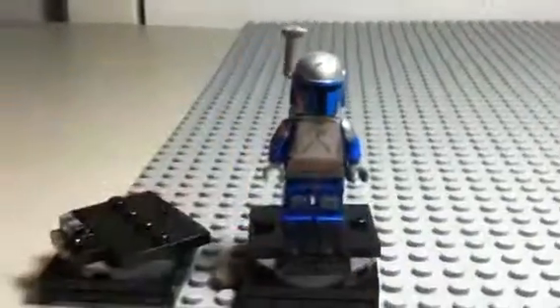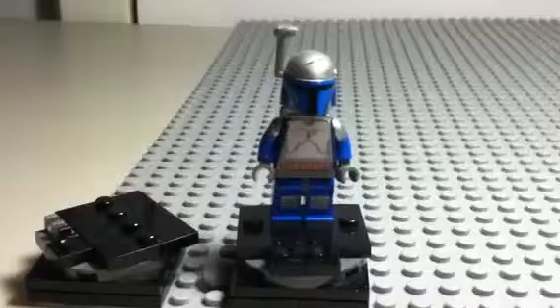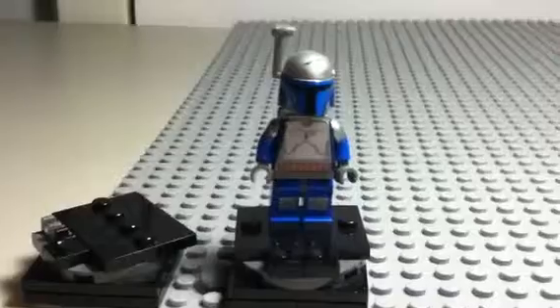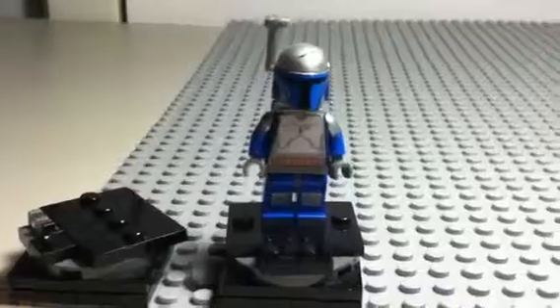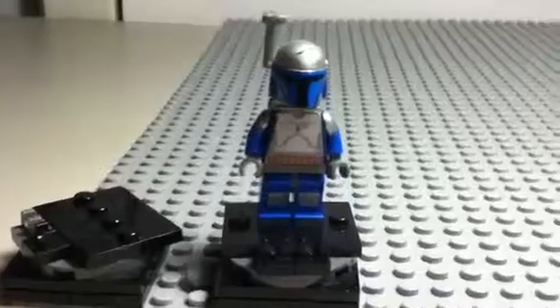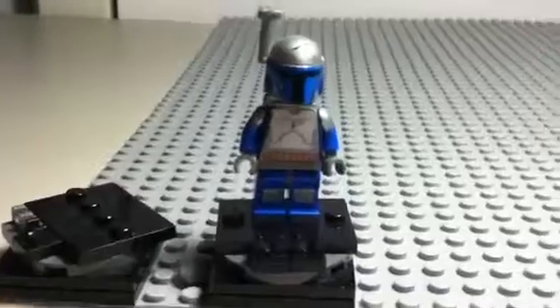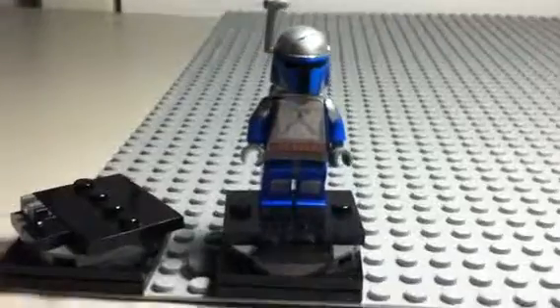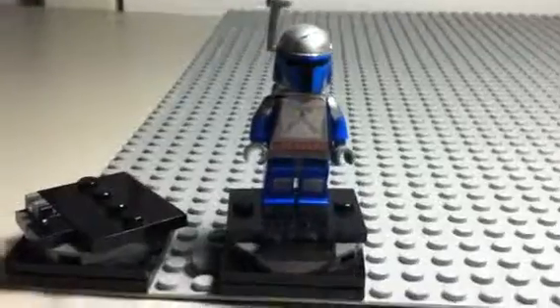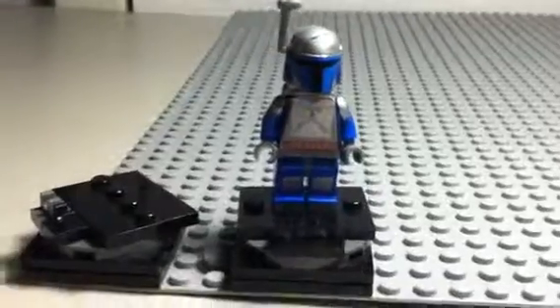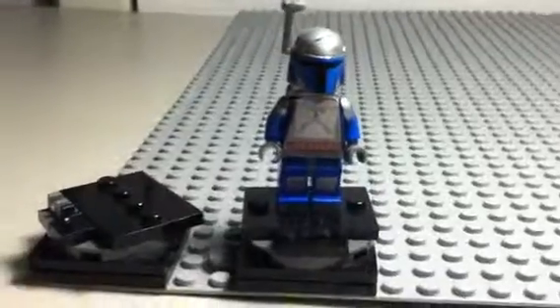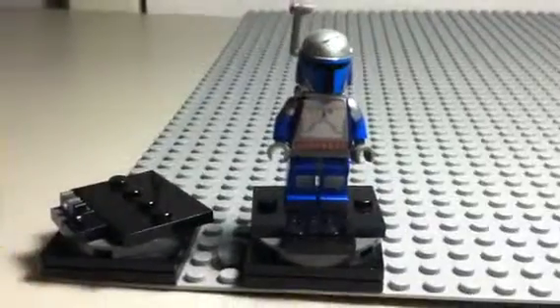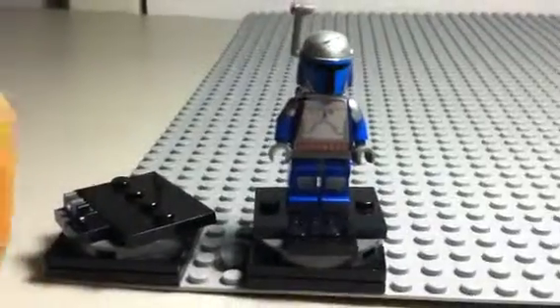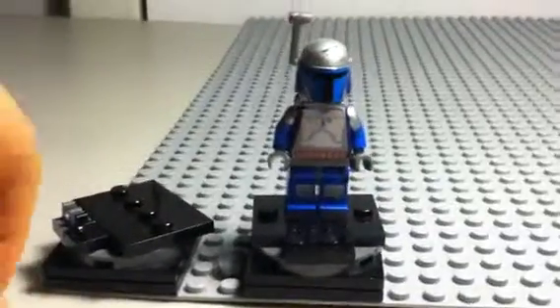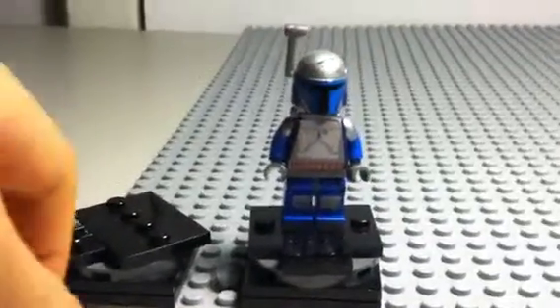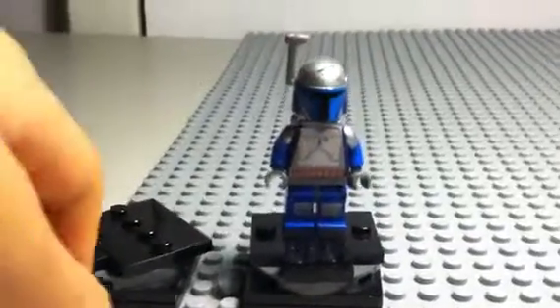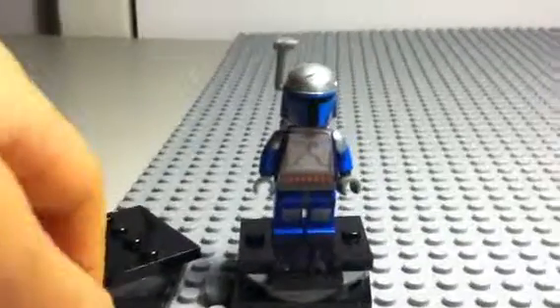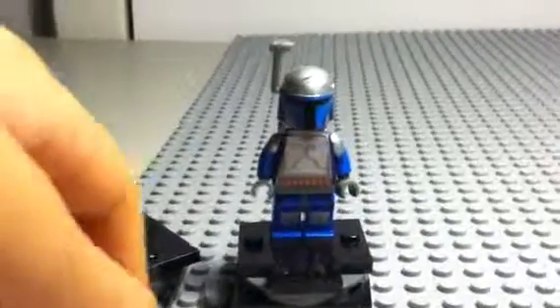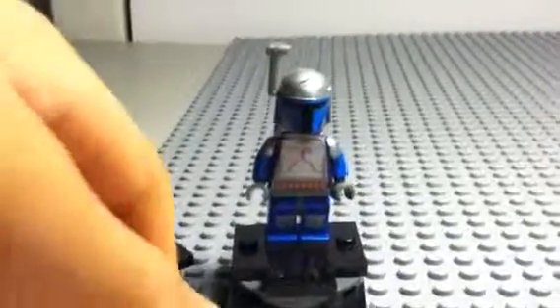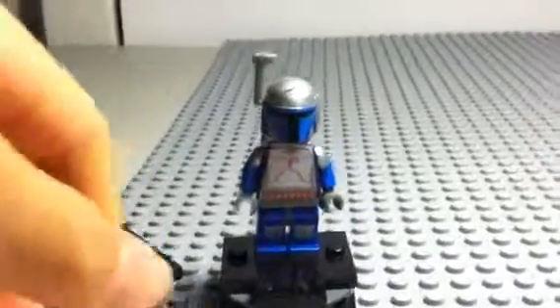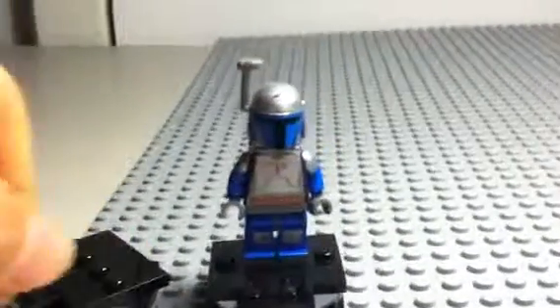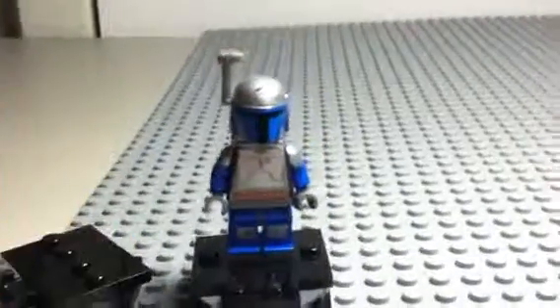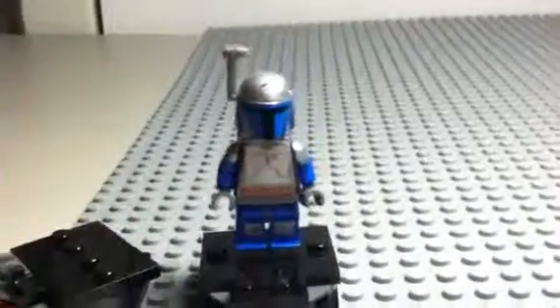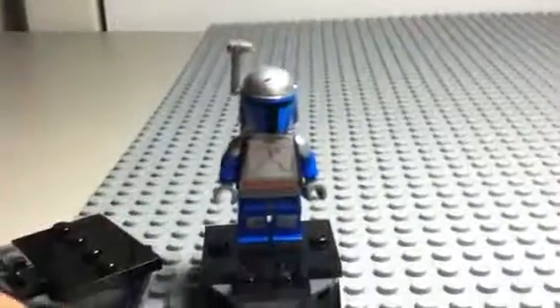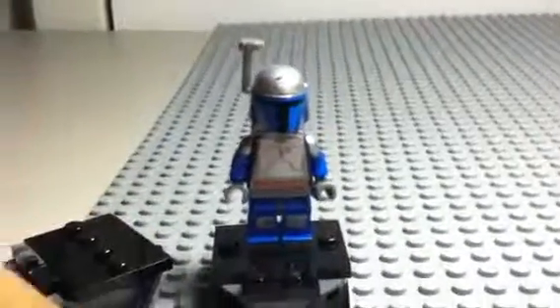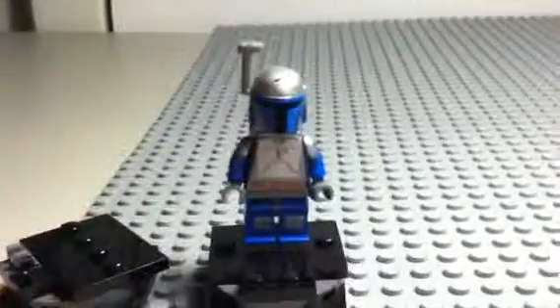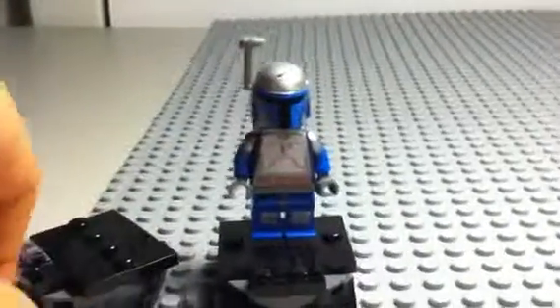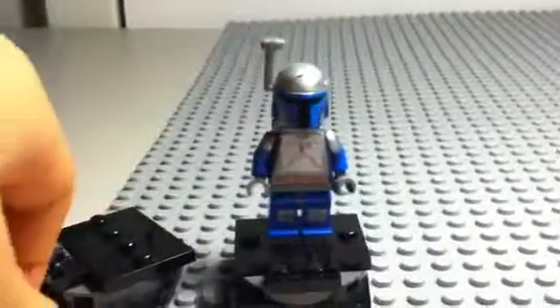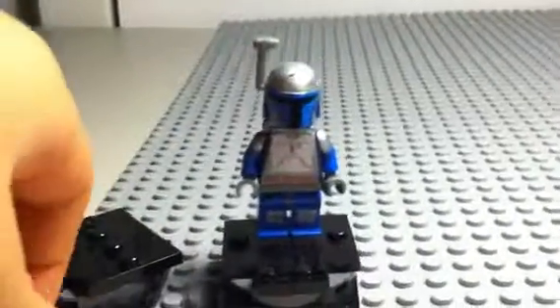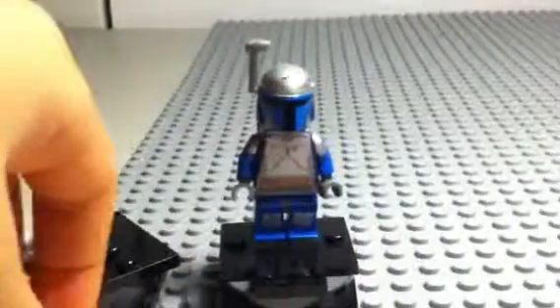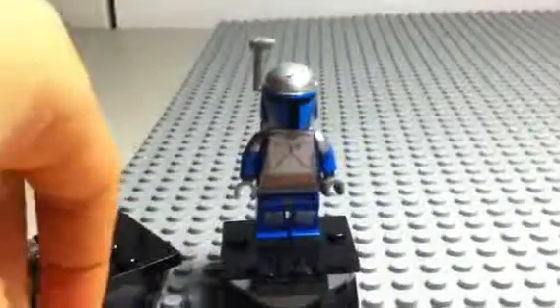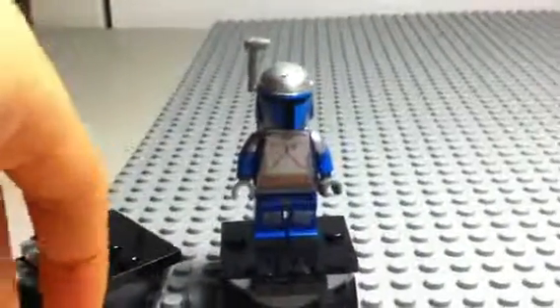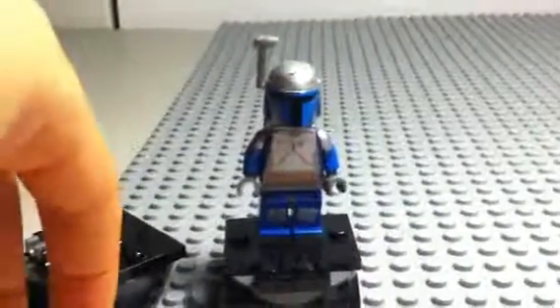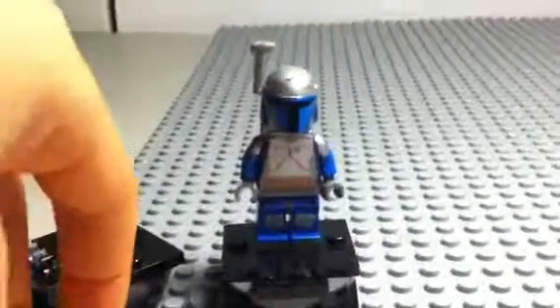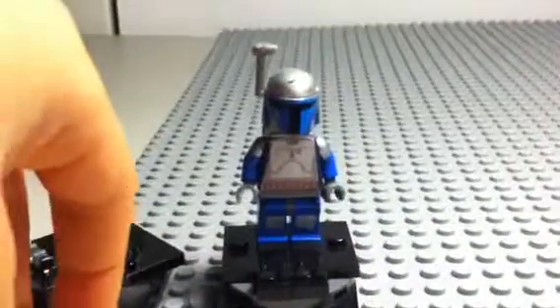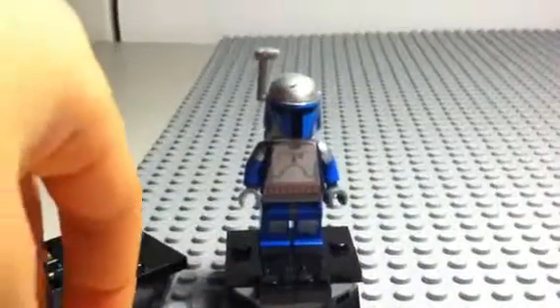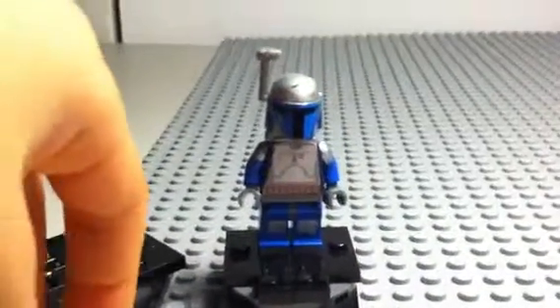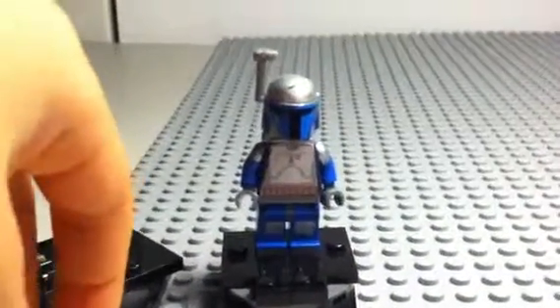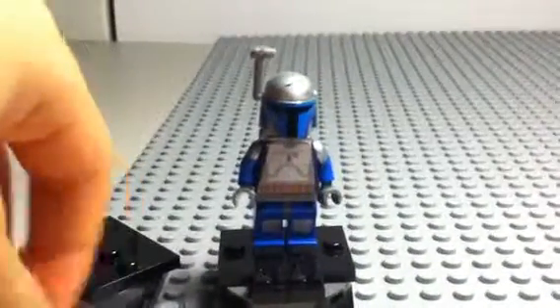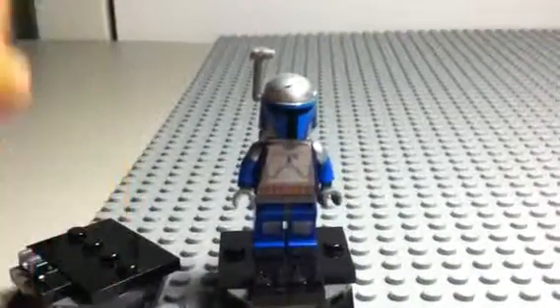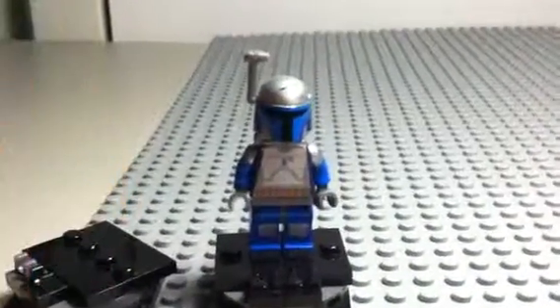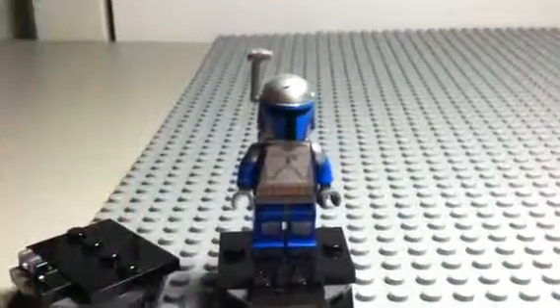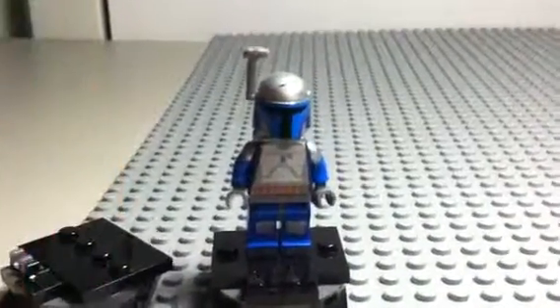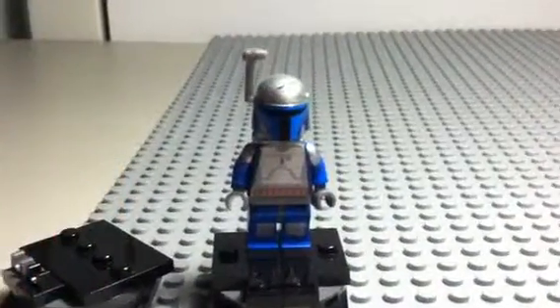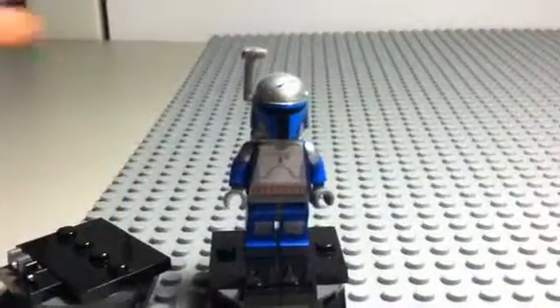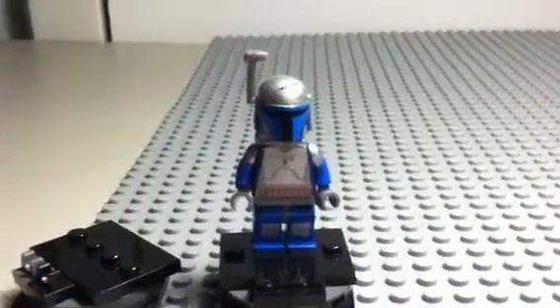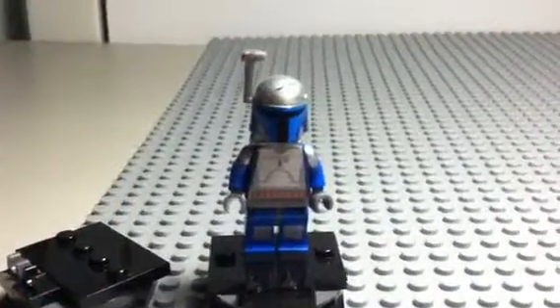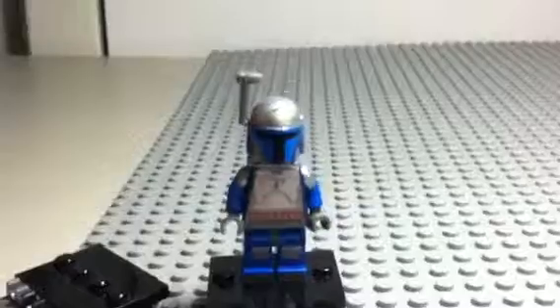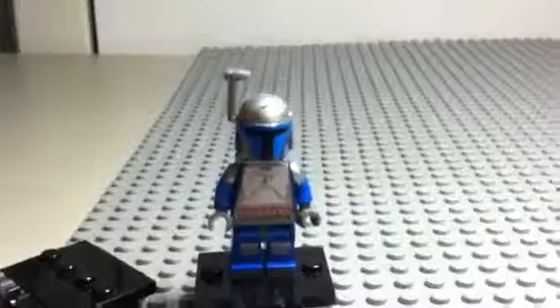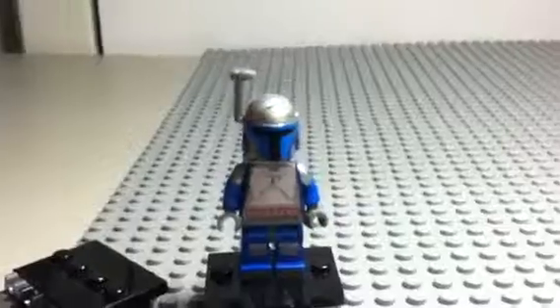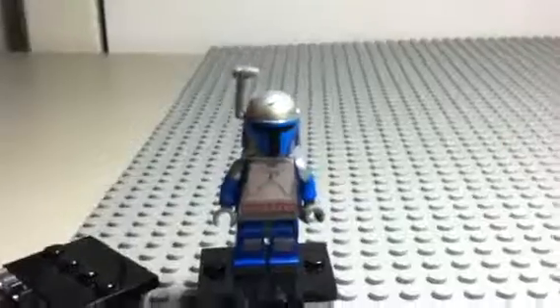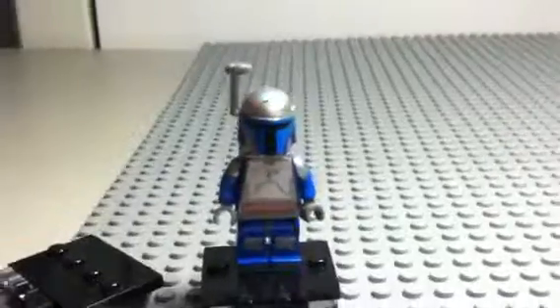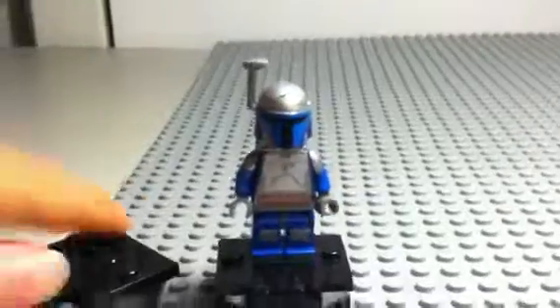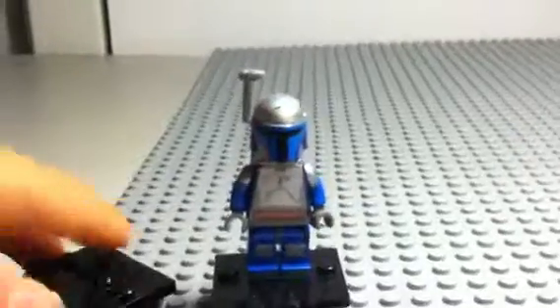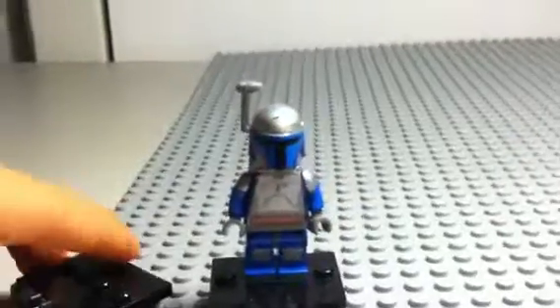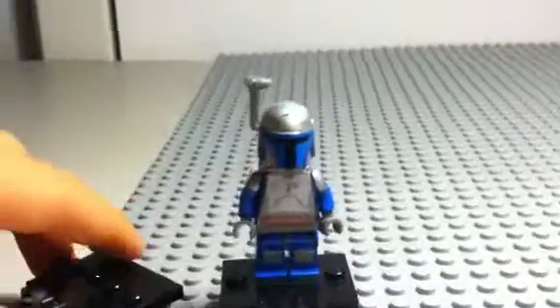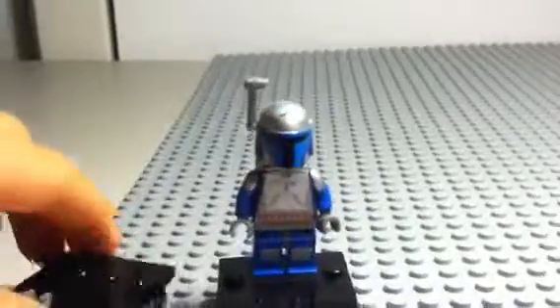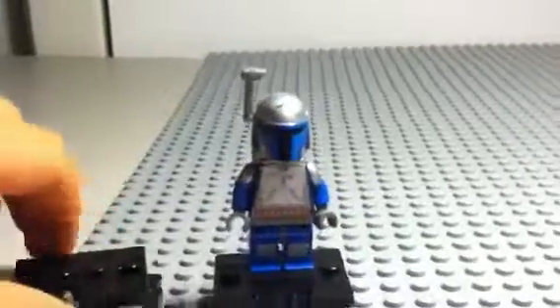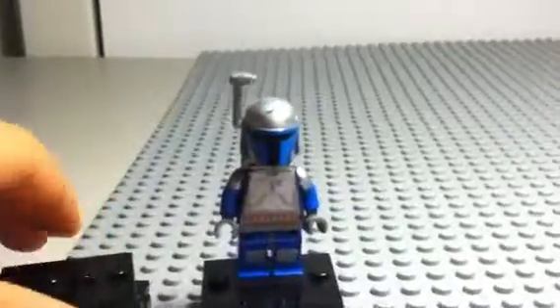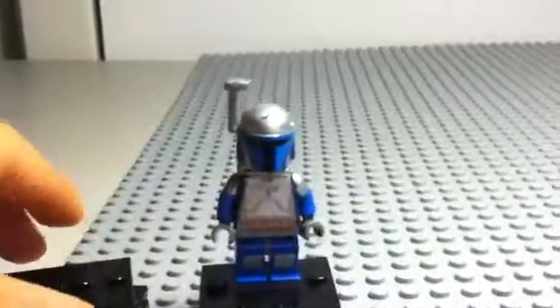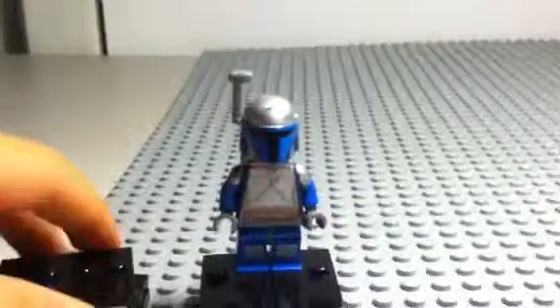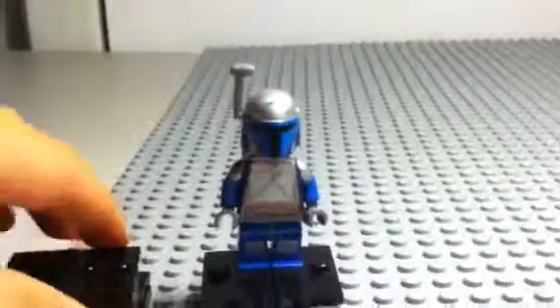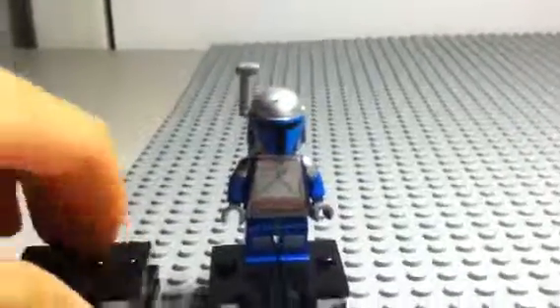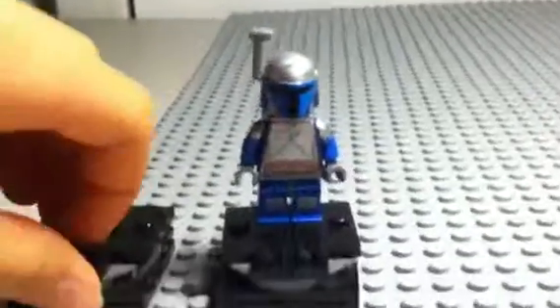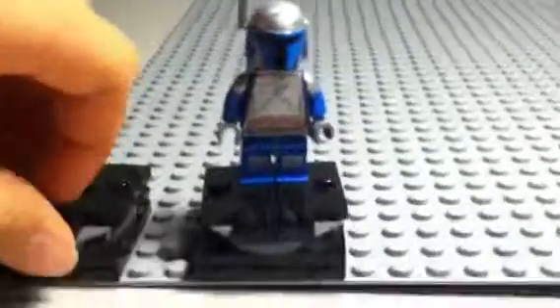That's pretty much it for this Jango Fett figure. Hope you like it — like, rate, comment, and subscribe.